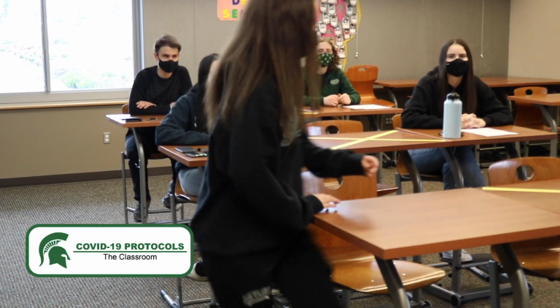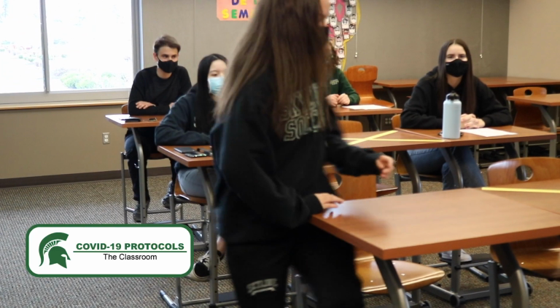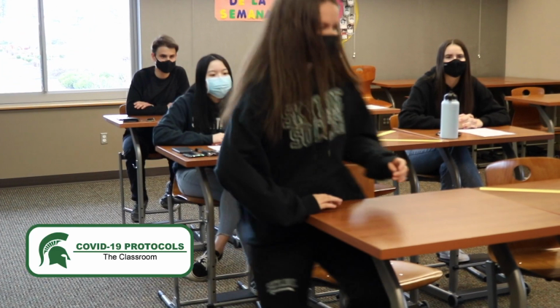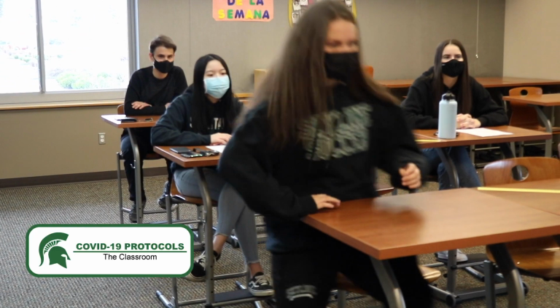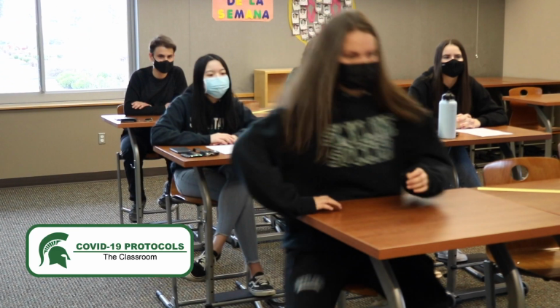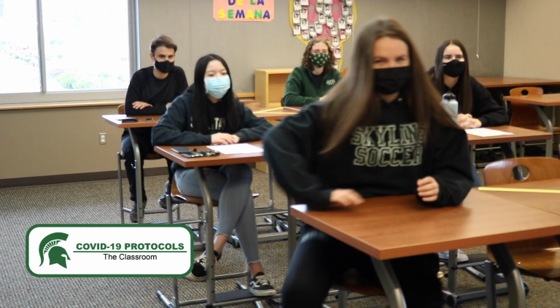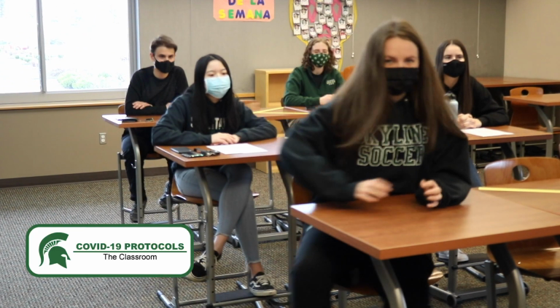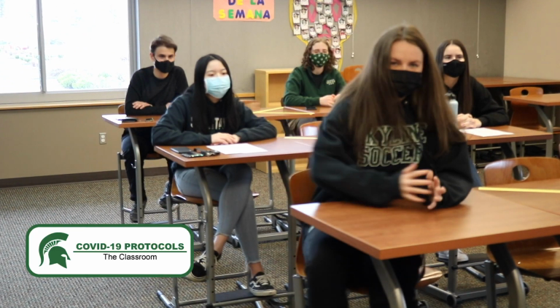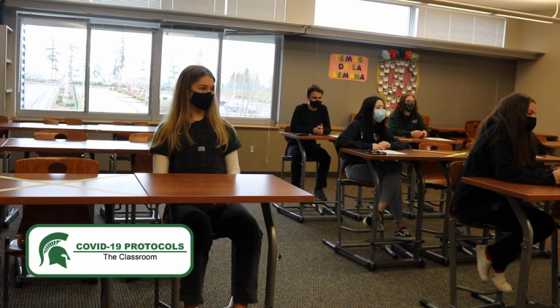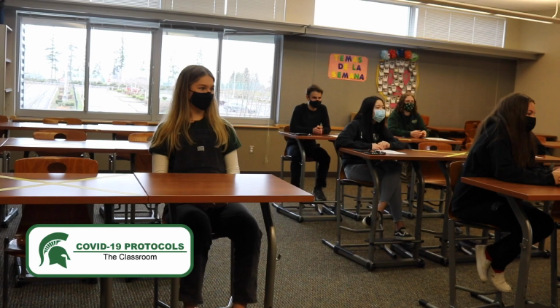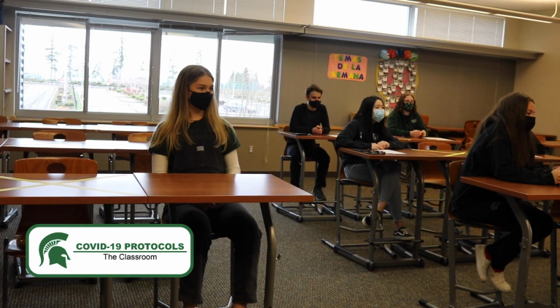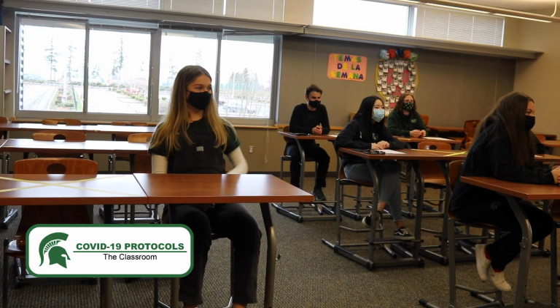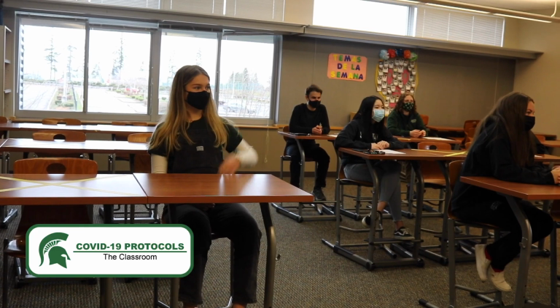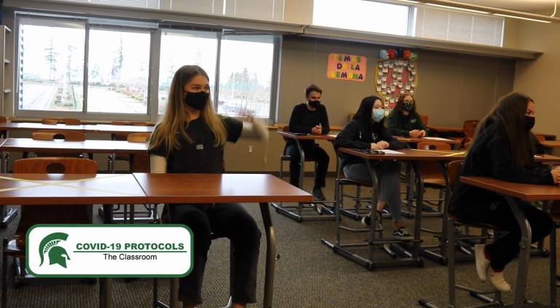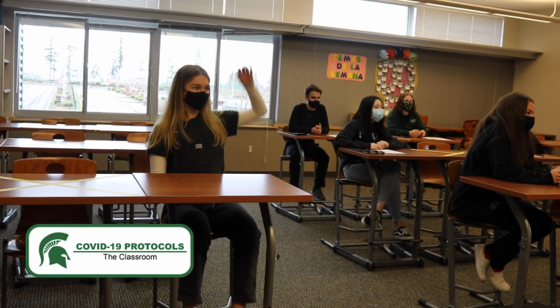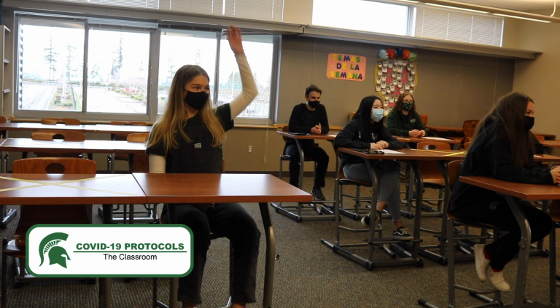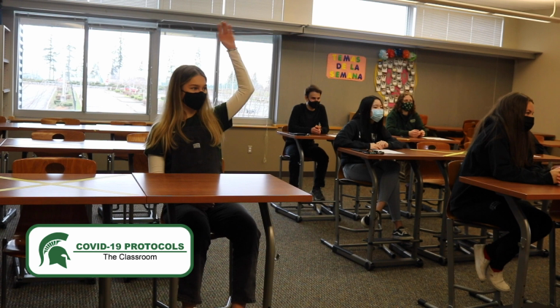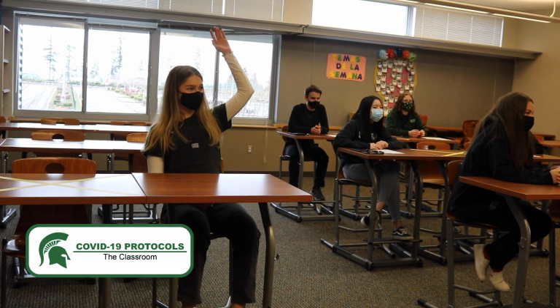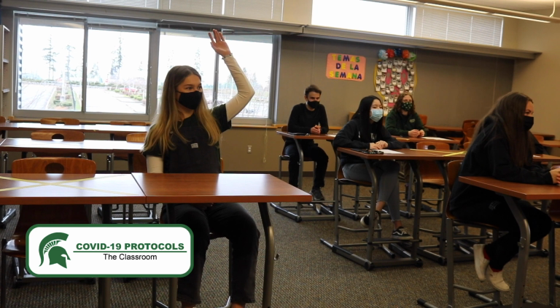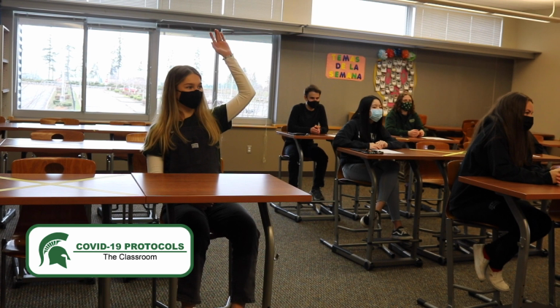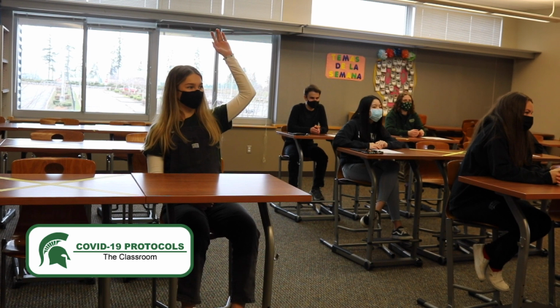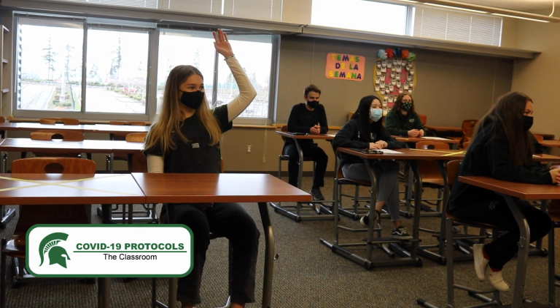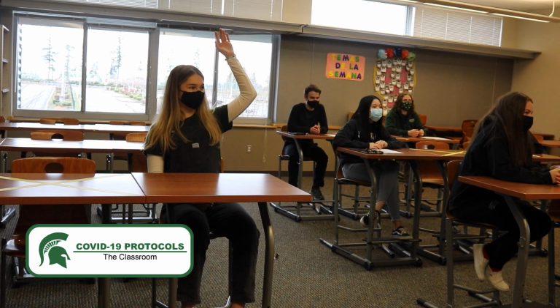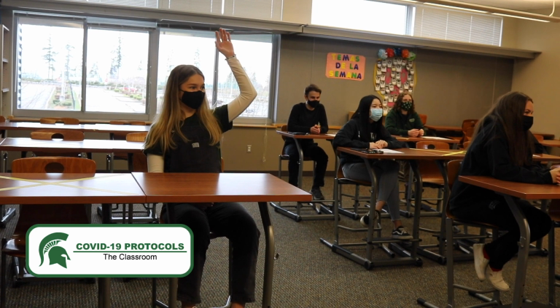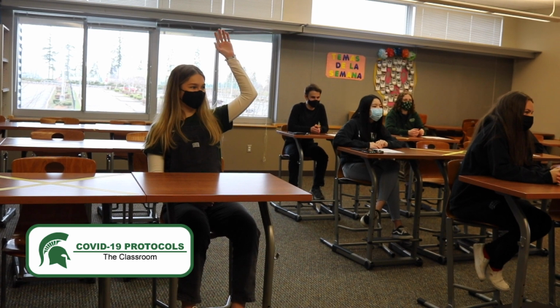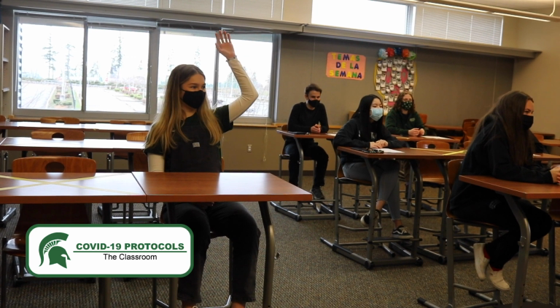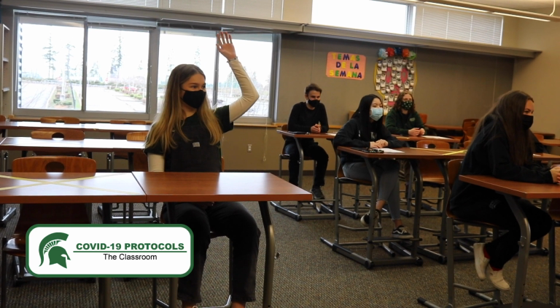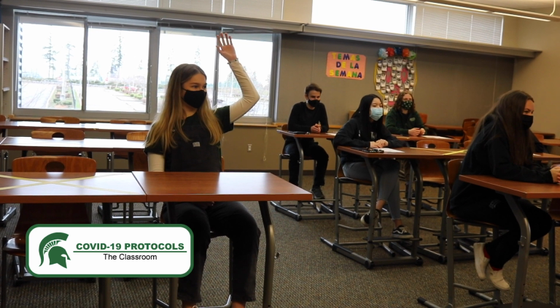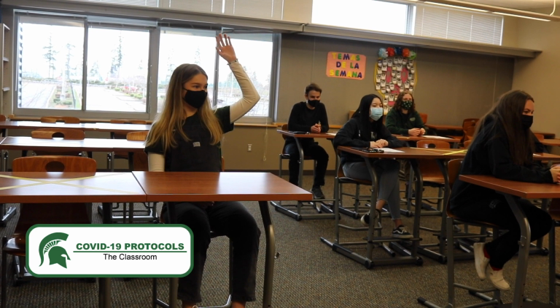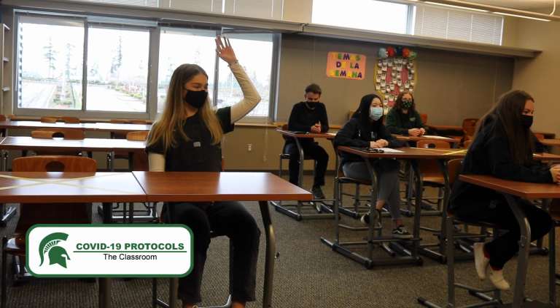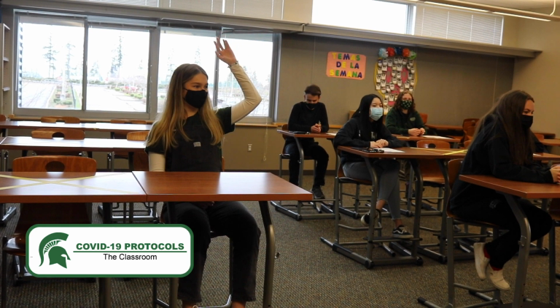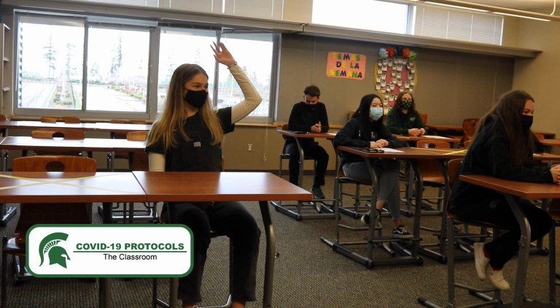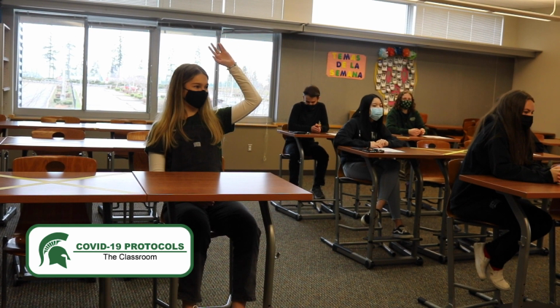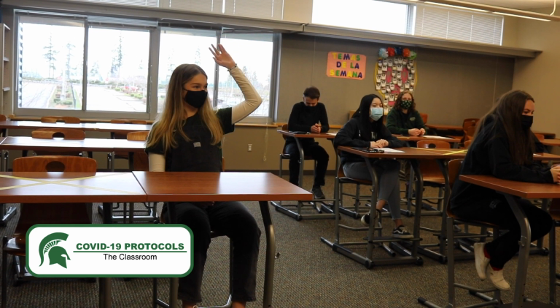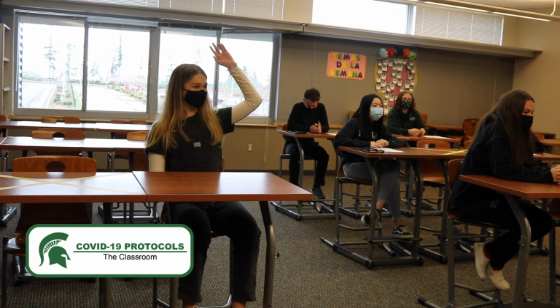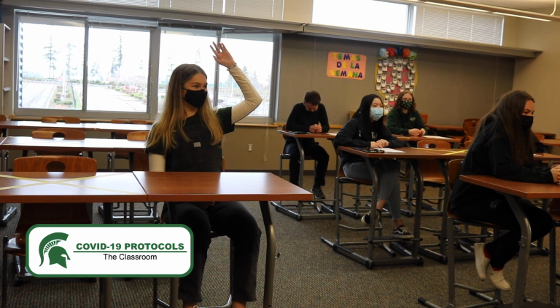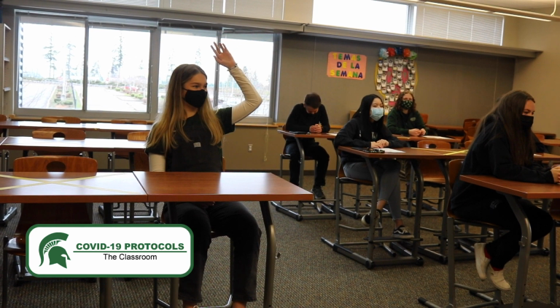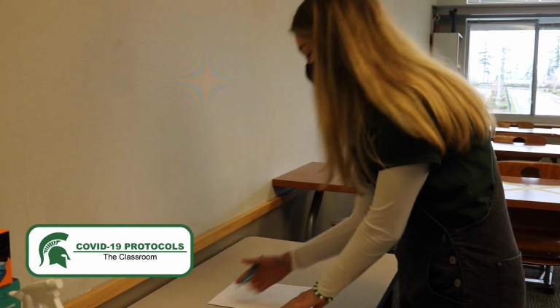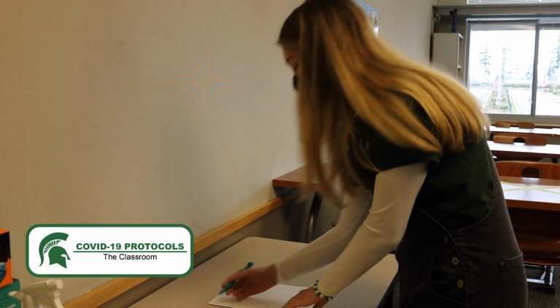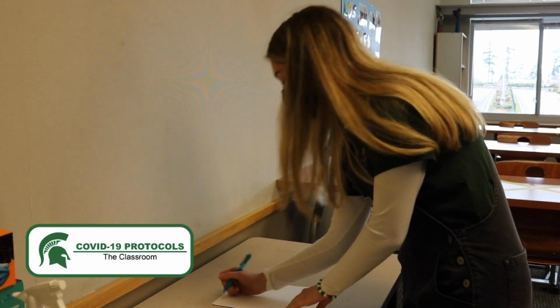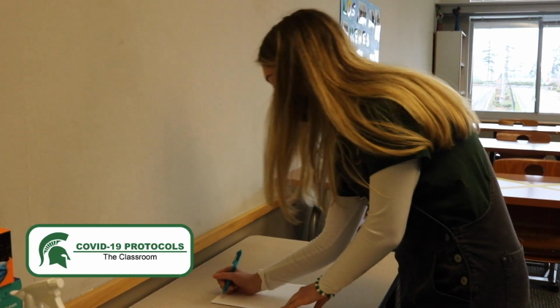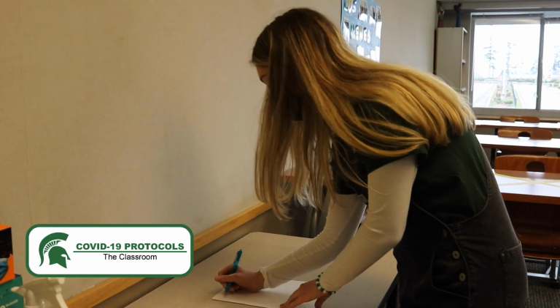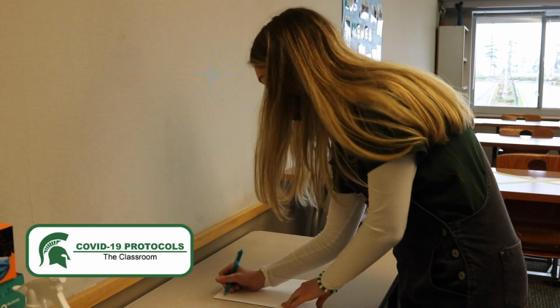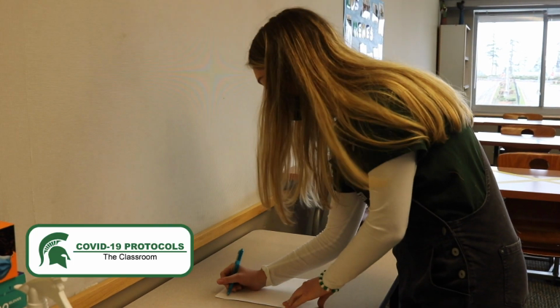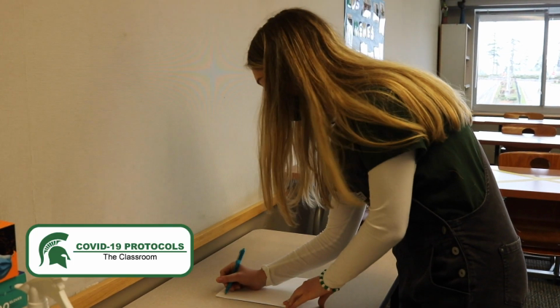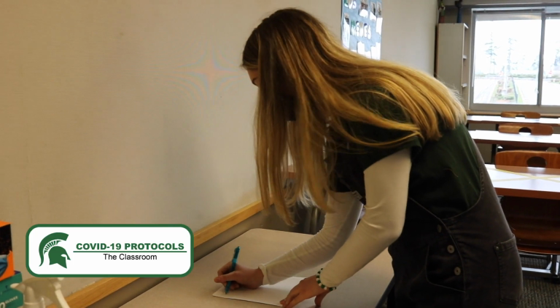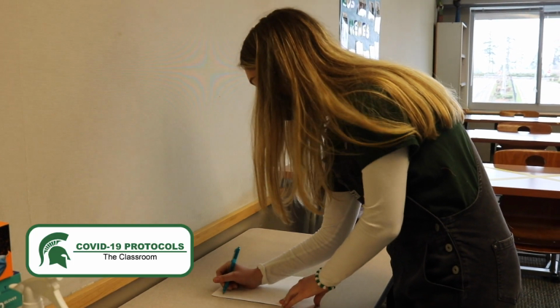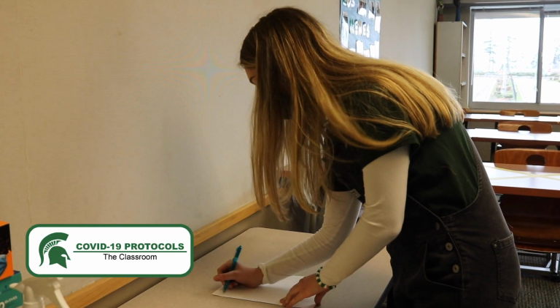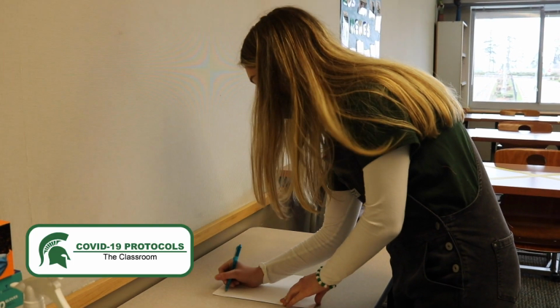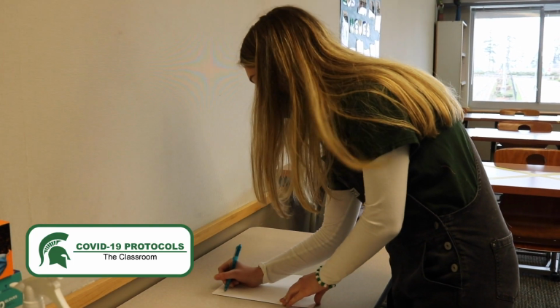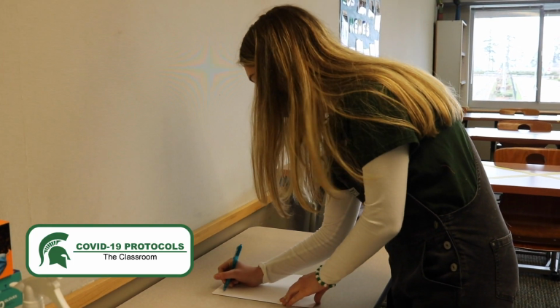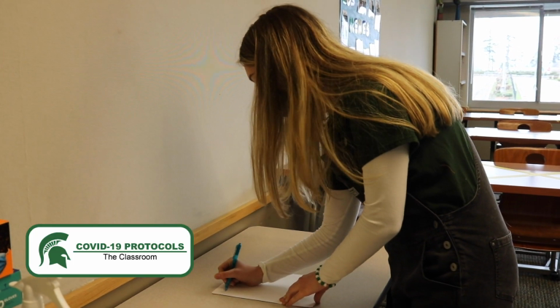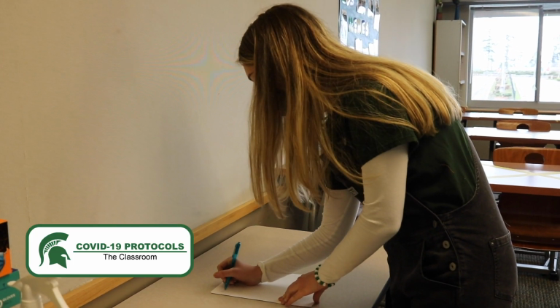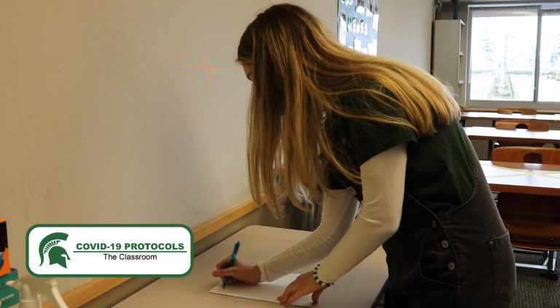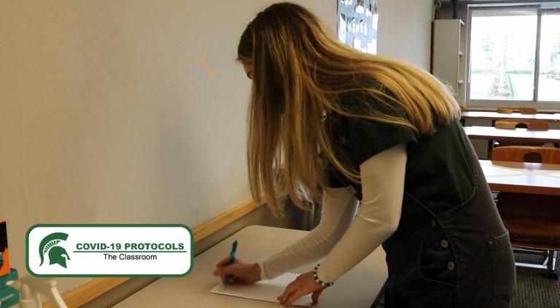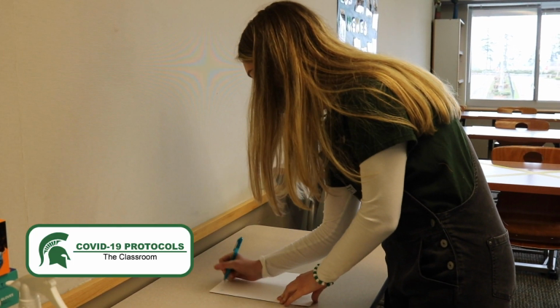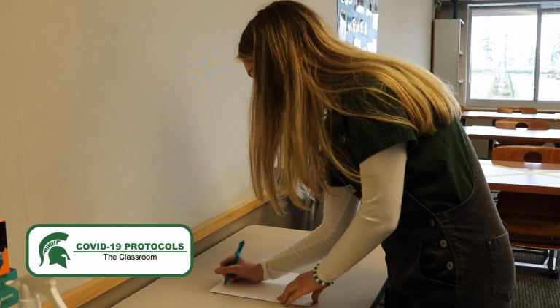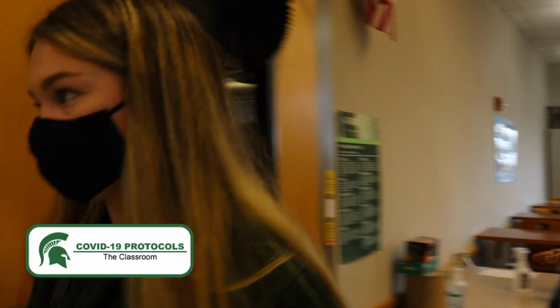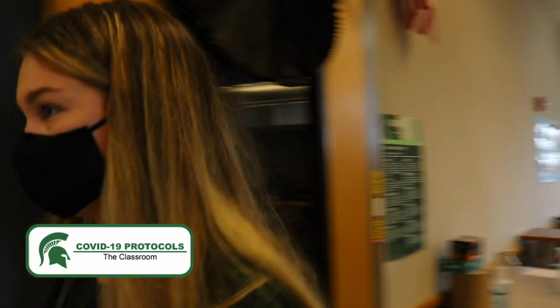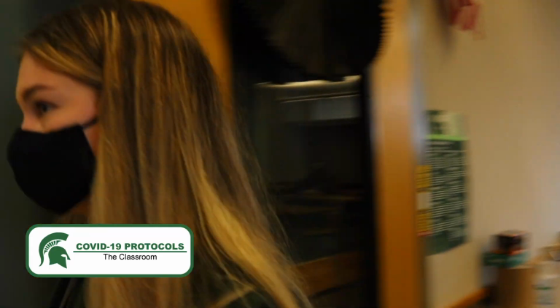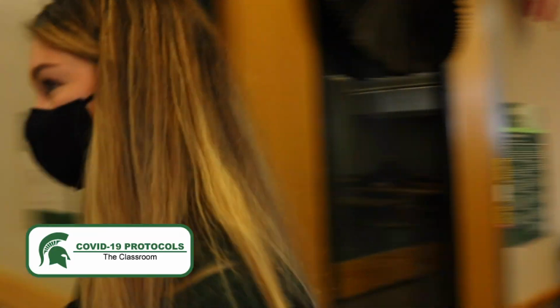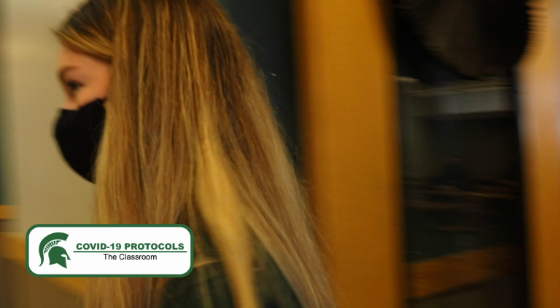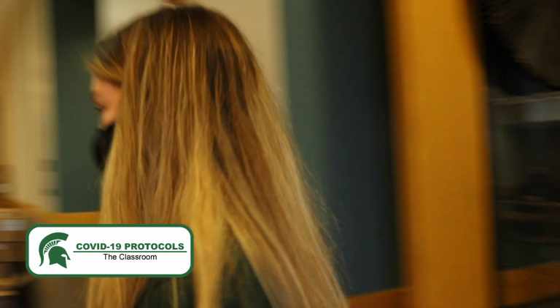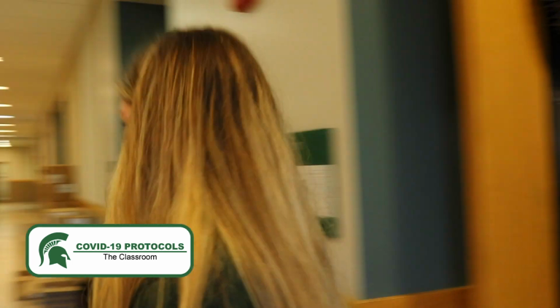If you need to go to the bathroom during class, your teacher will give you a pass first, sign out, and you must use the closest bathroom on your floor.